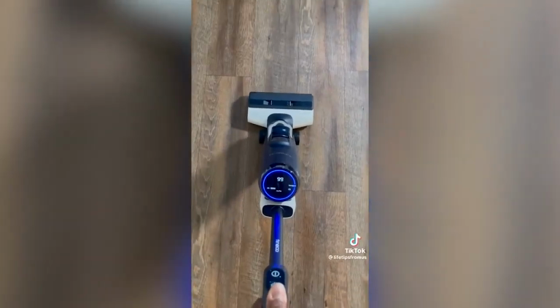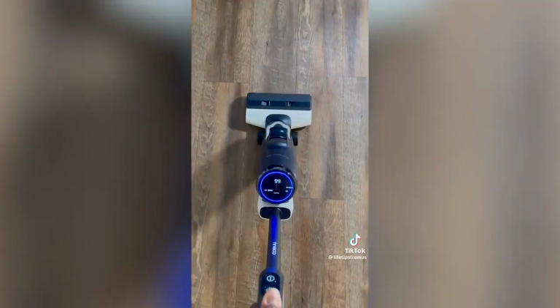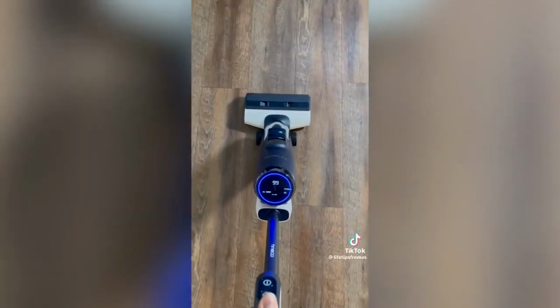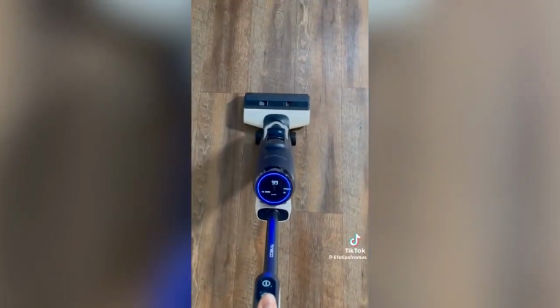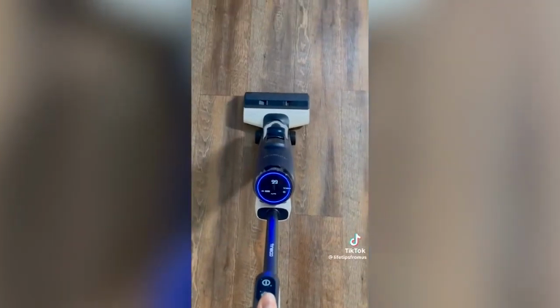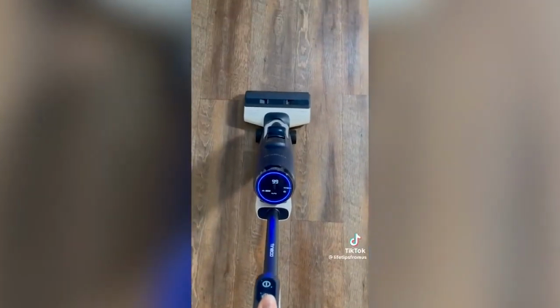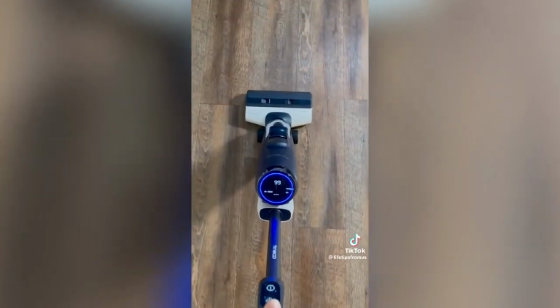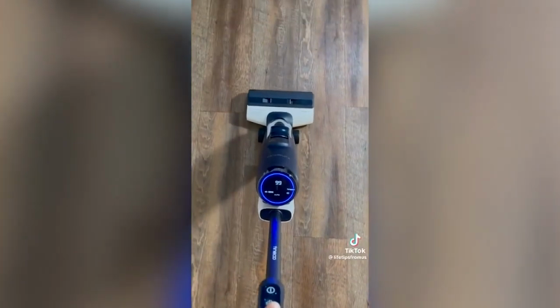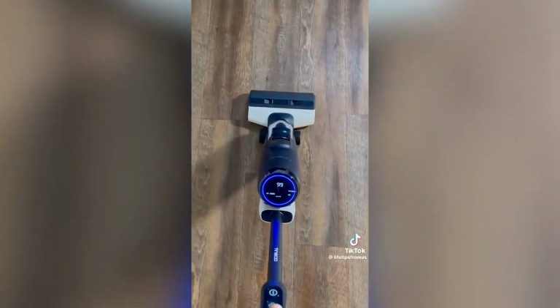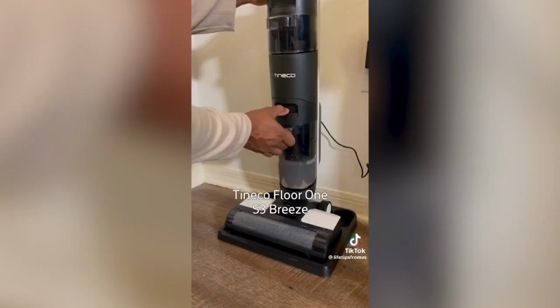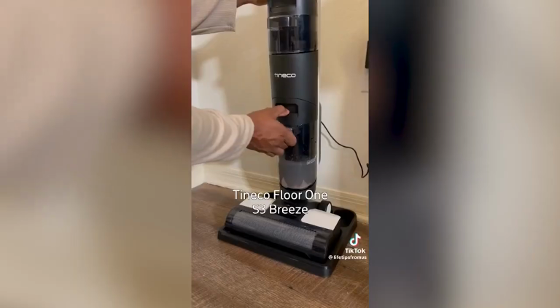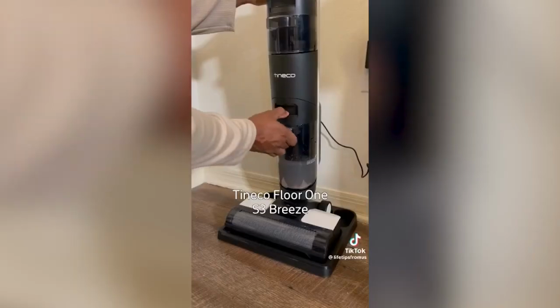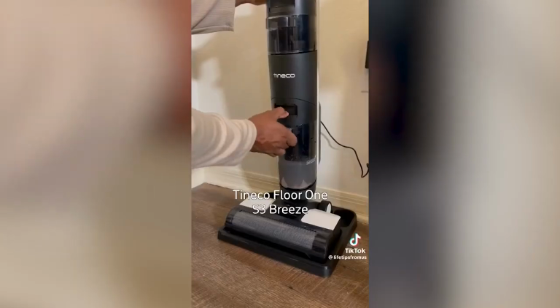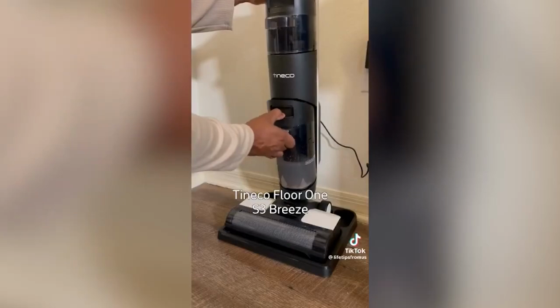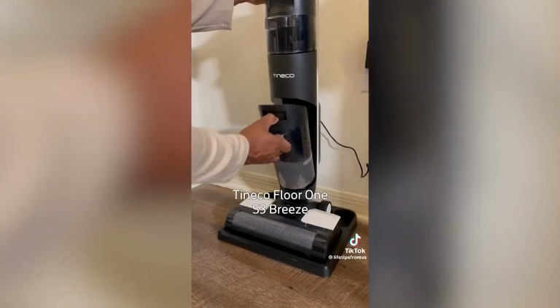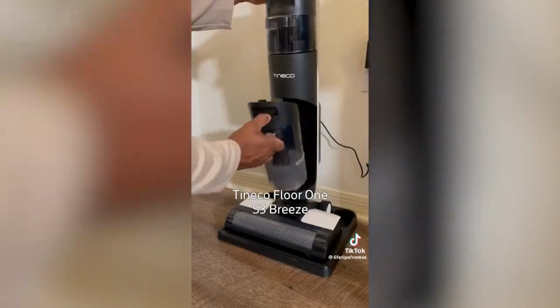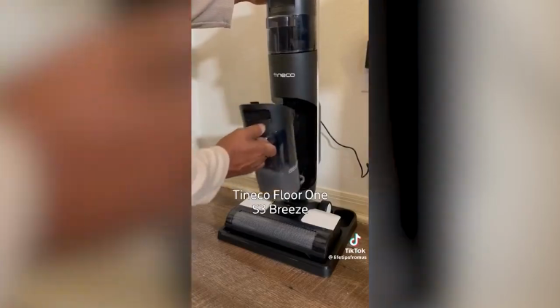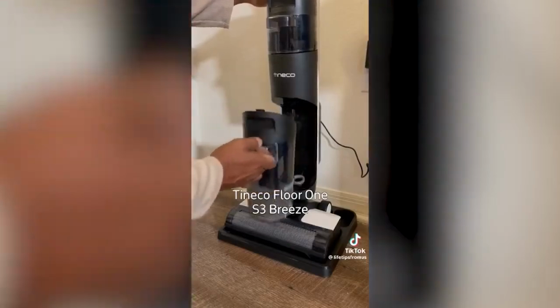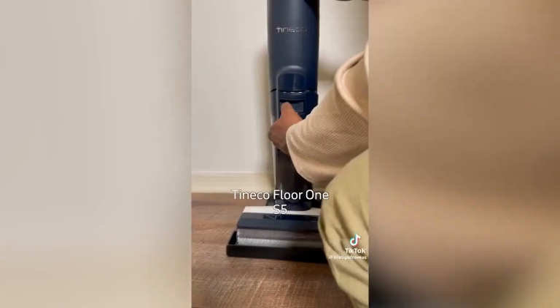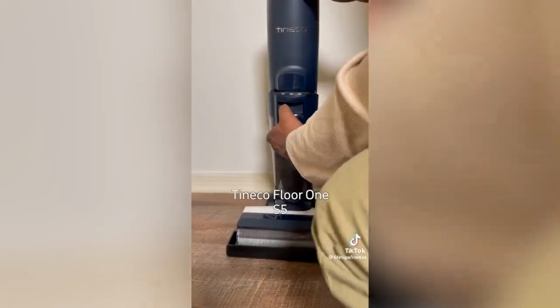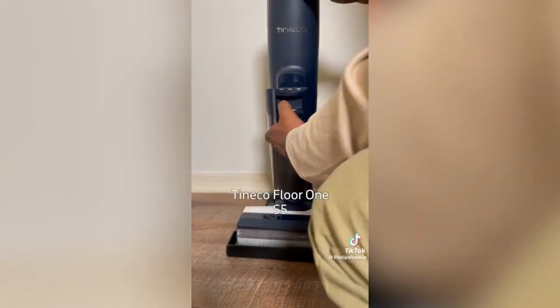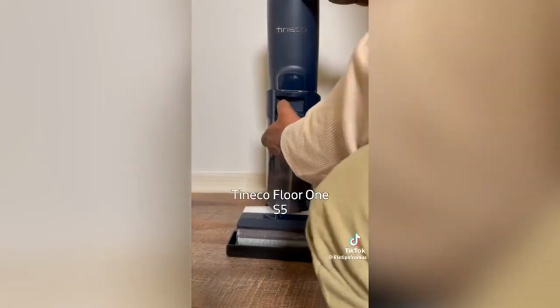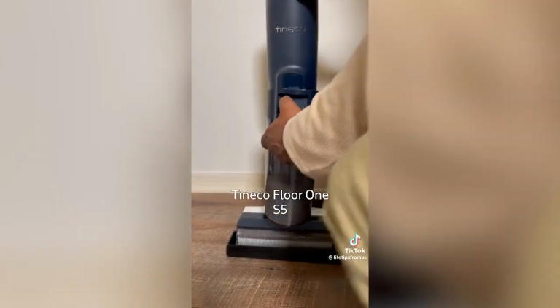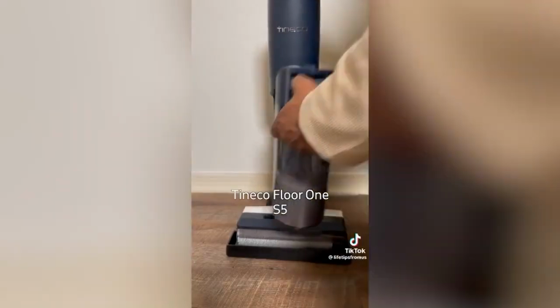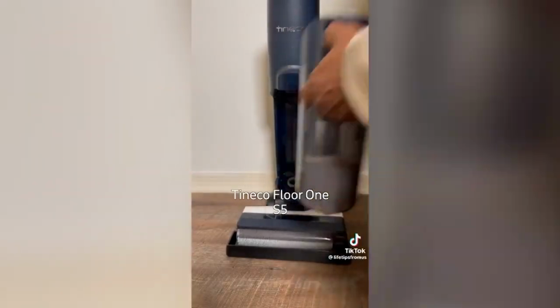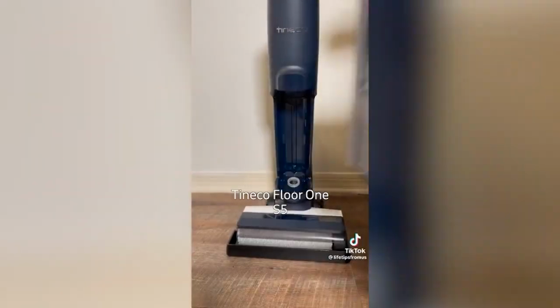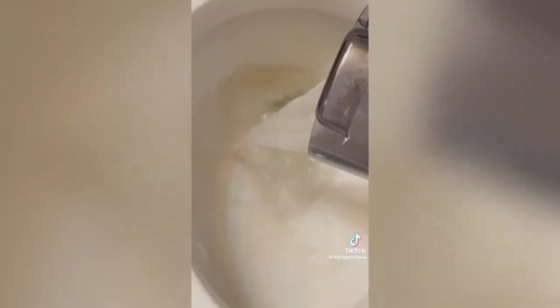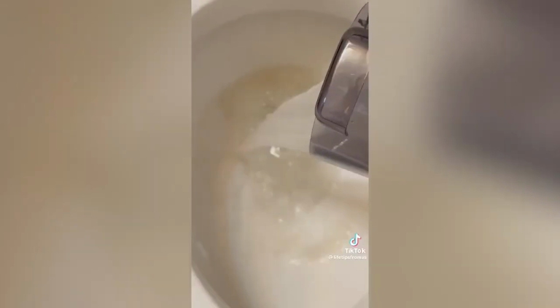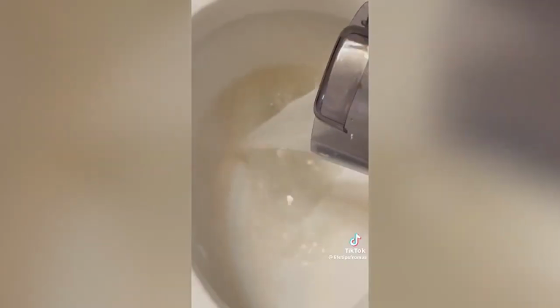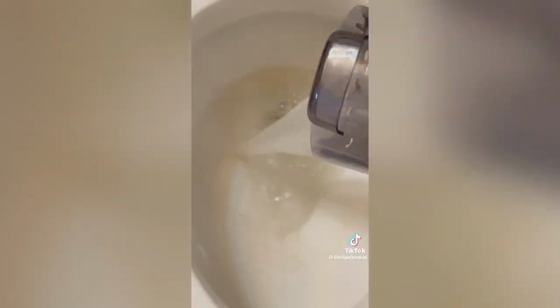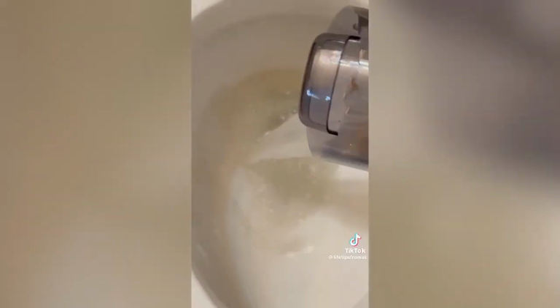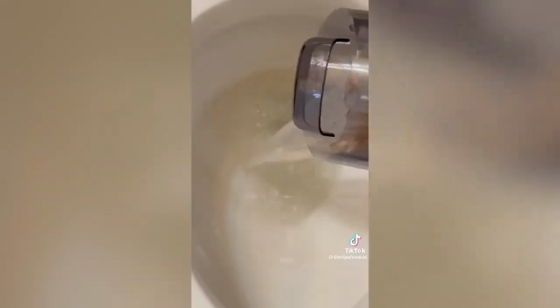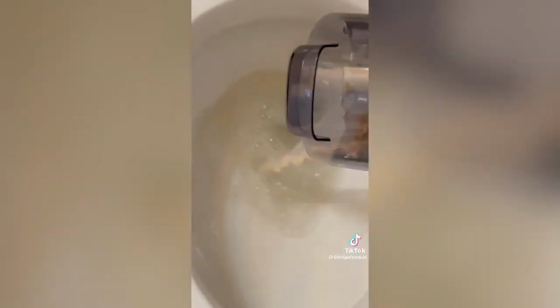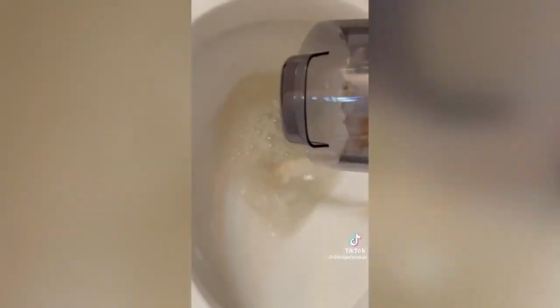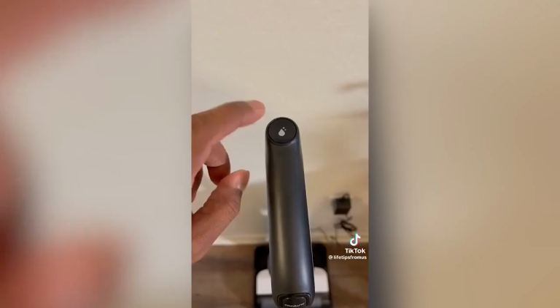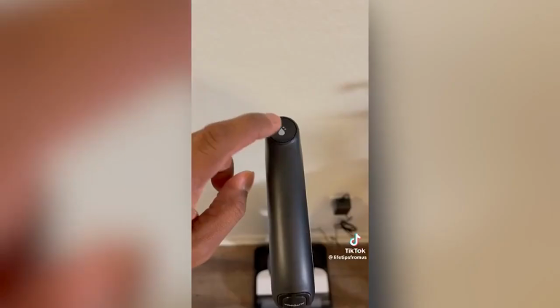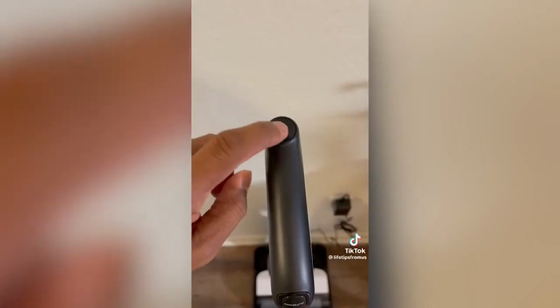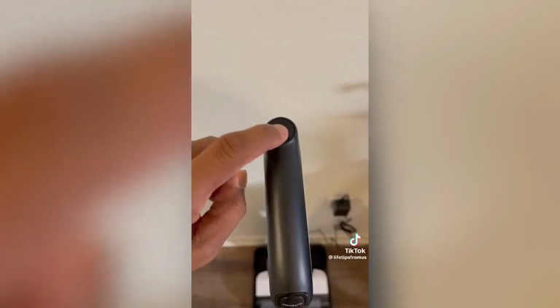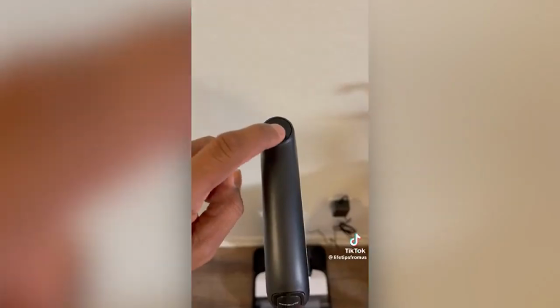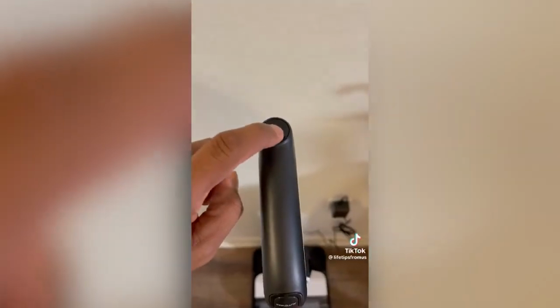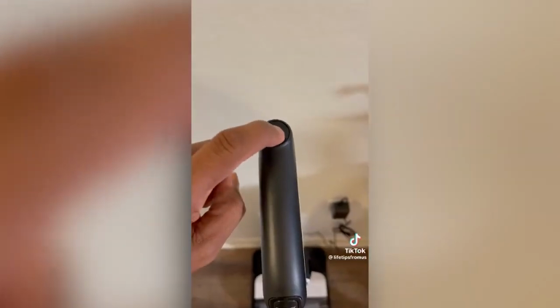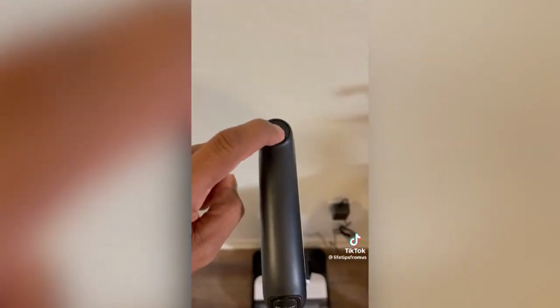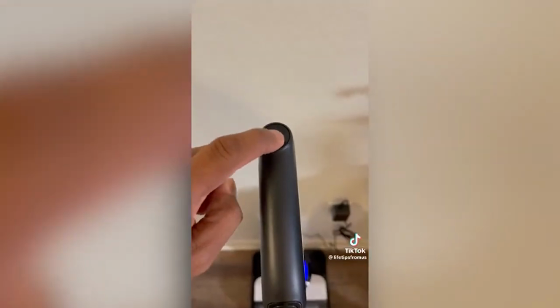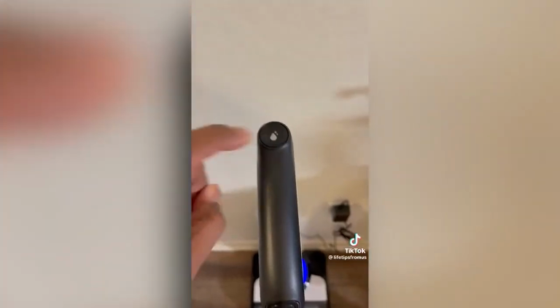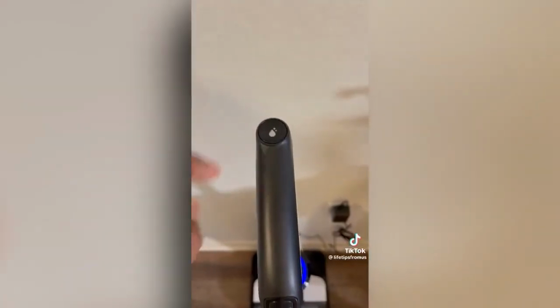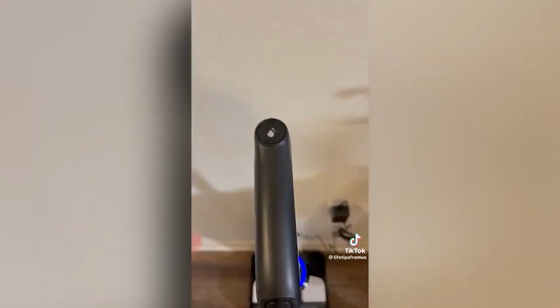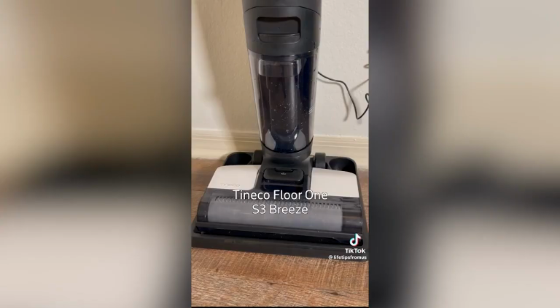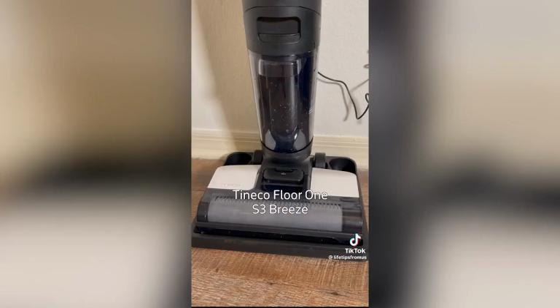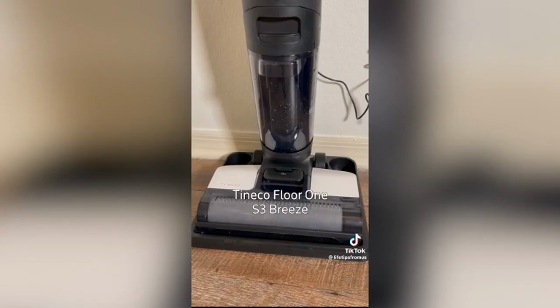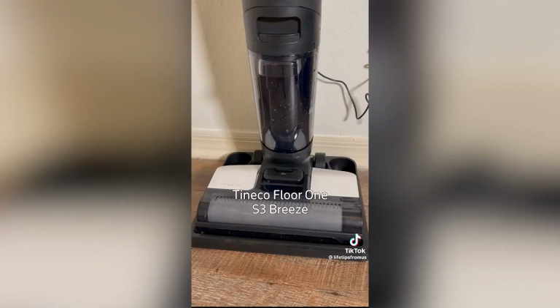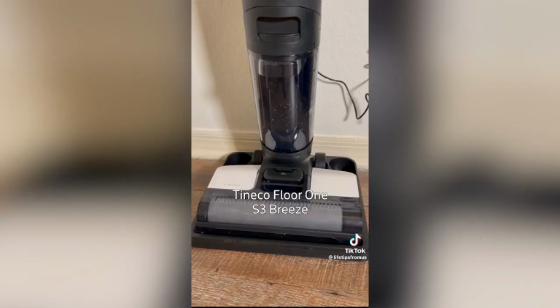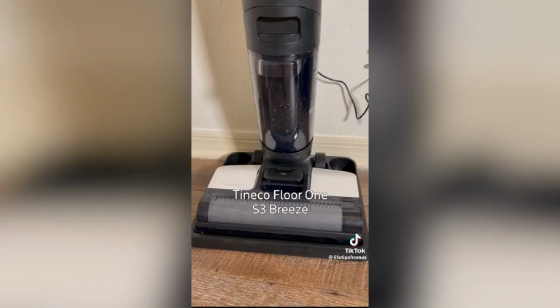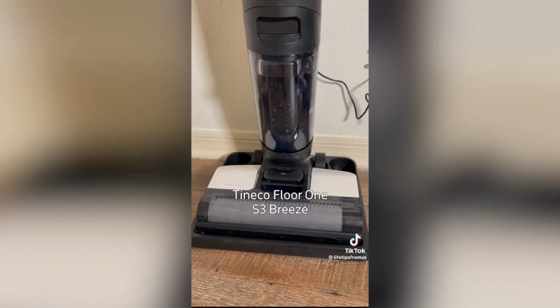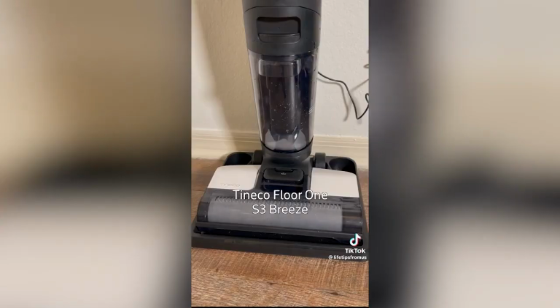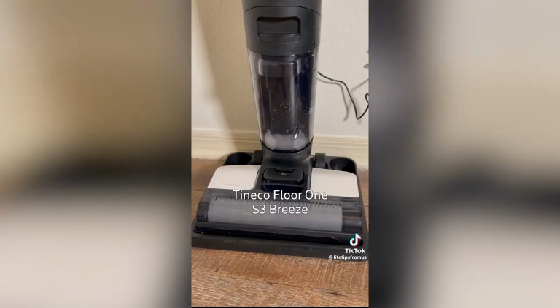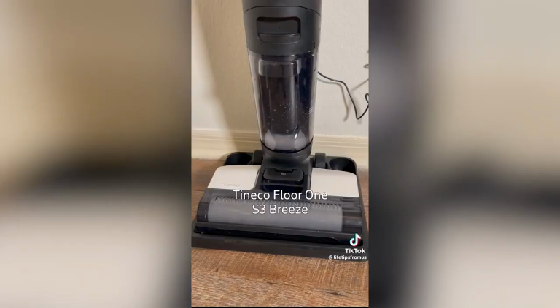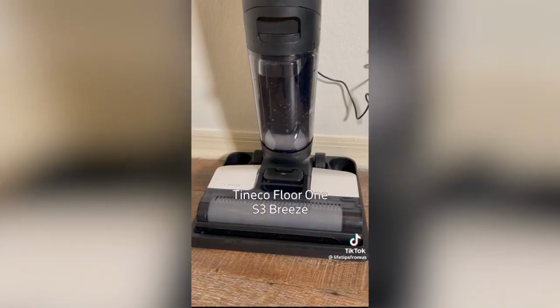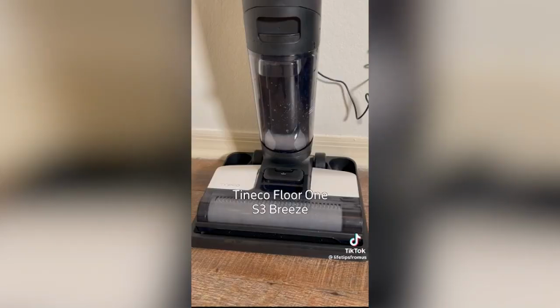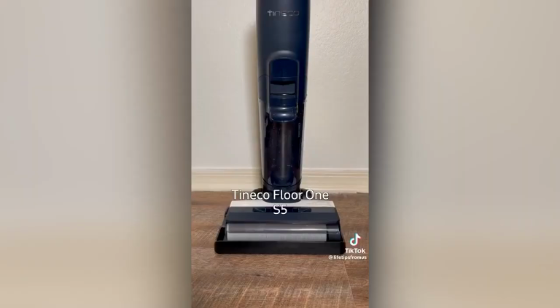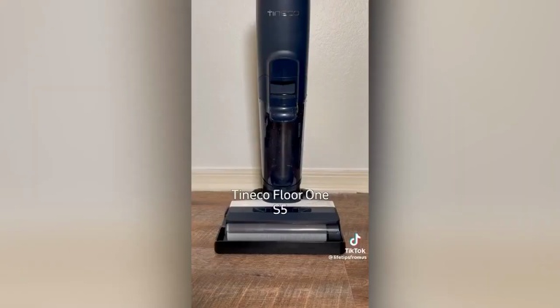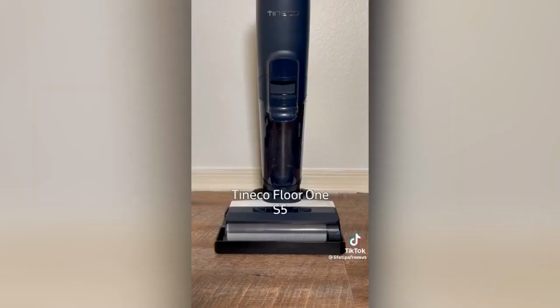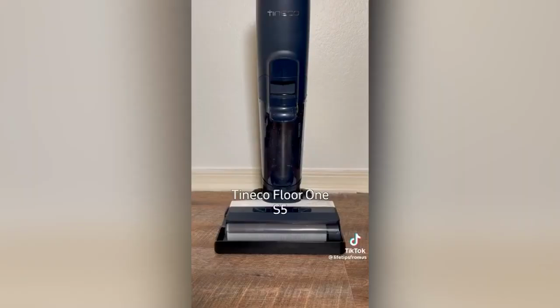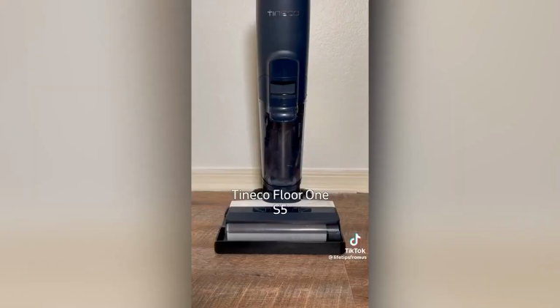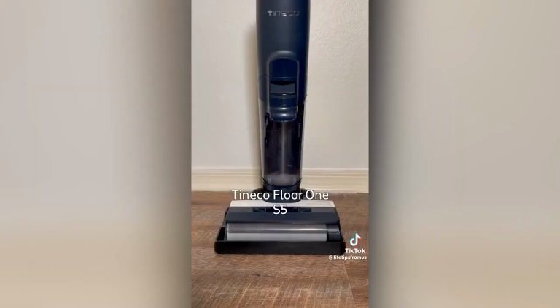They are lightweight, easy to maintain, and their two-tank system always cleans with fresh water. We love that they both have a self-cleaning function that gets them ready for the next use.